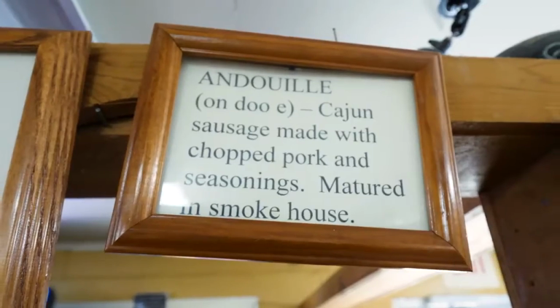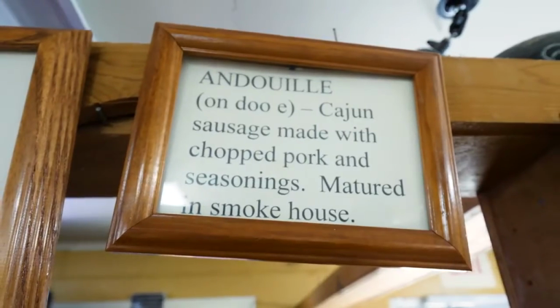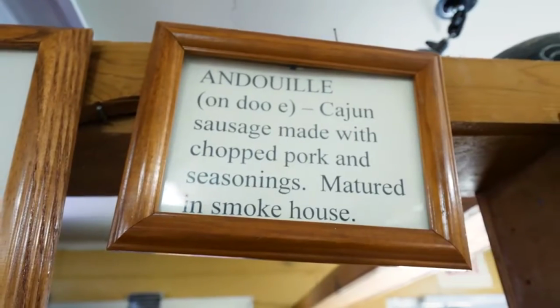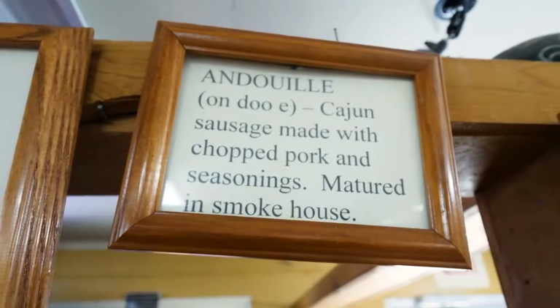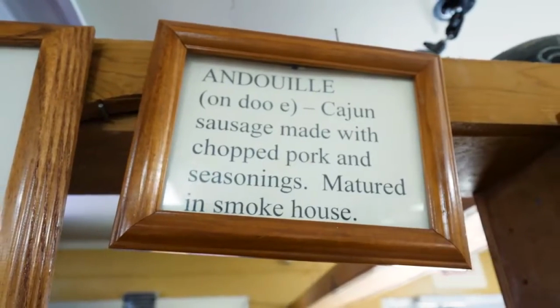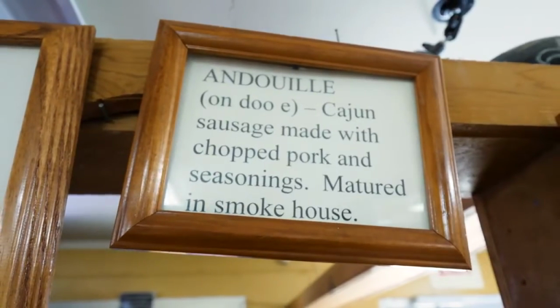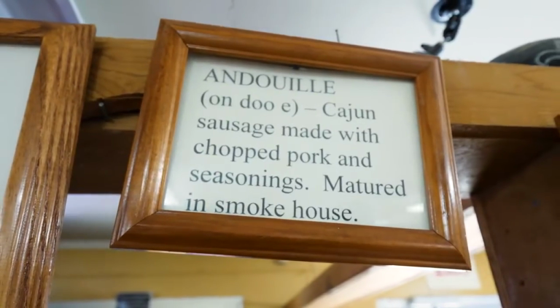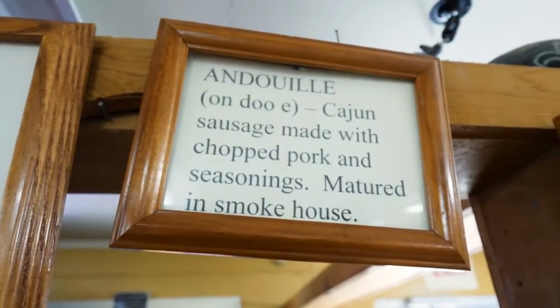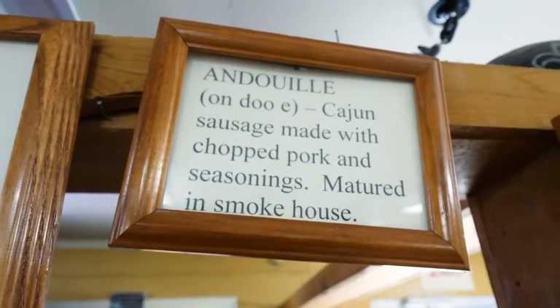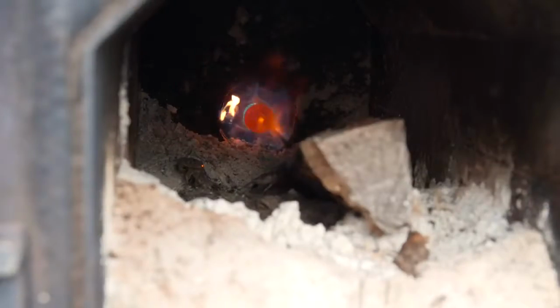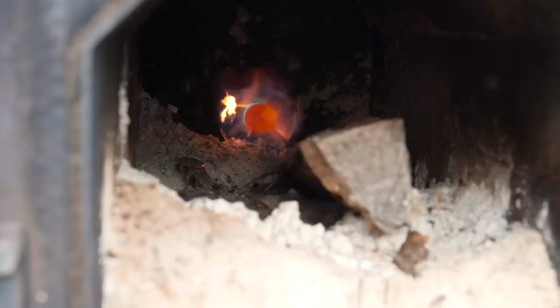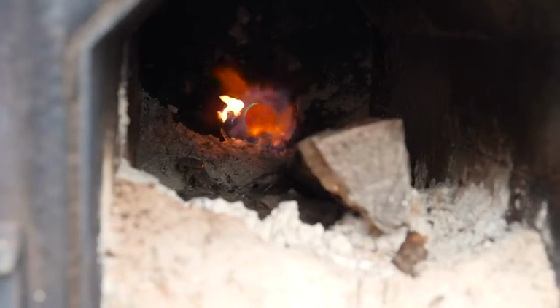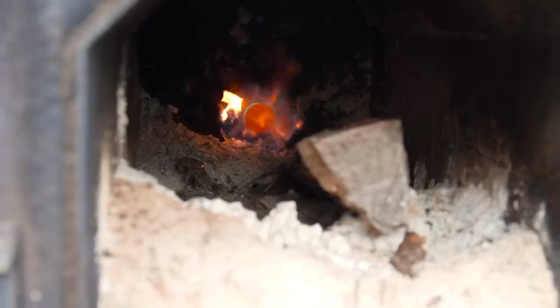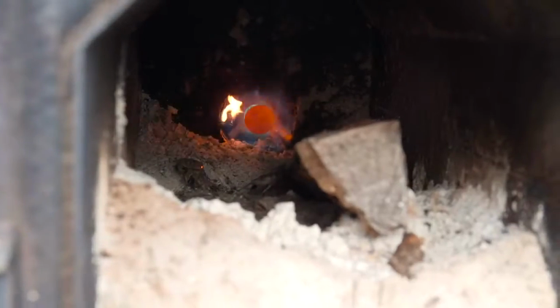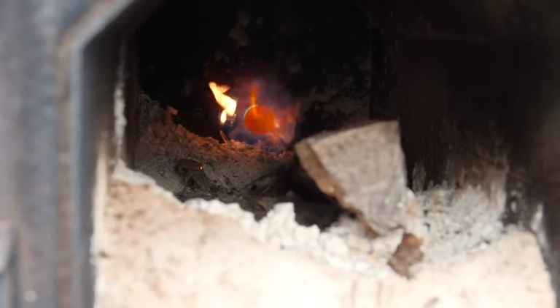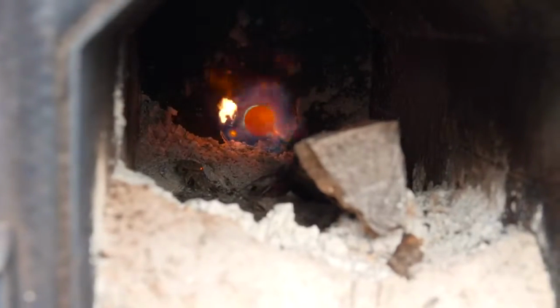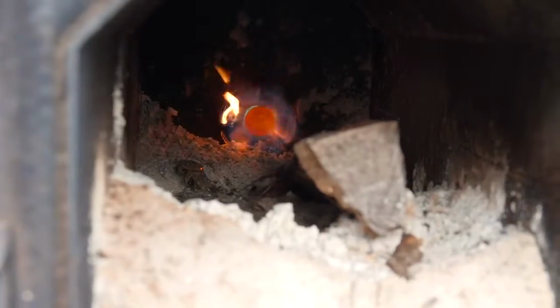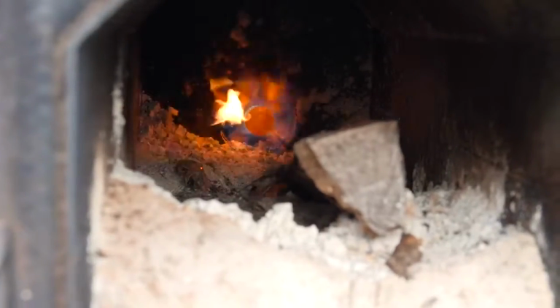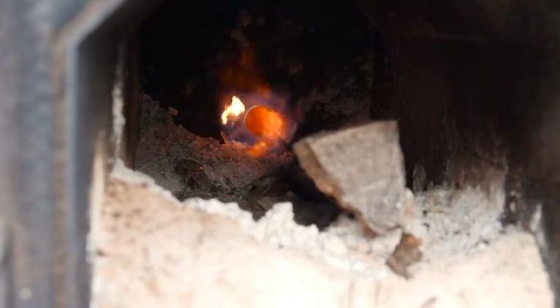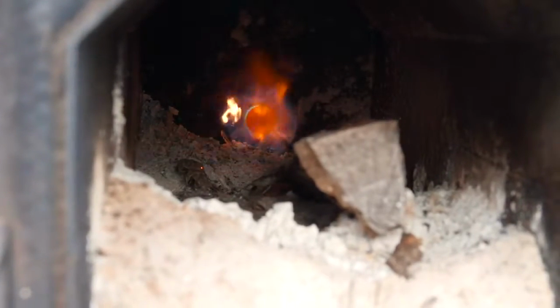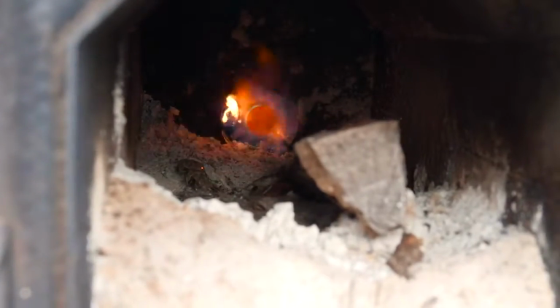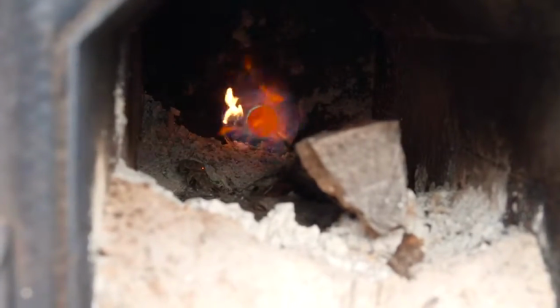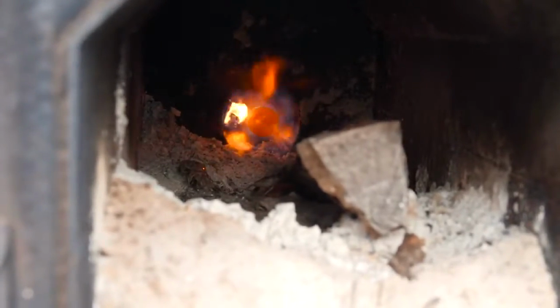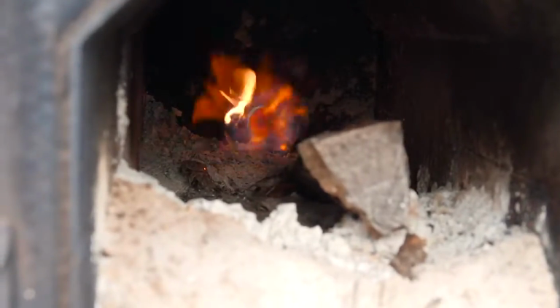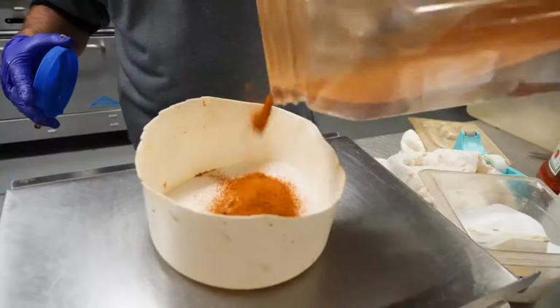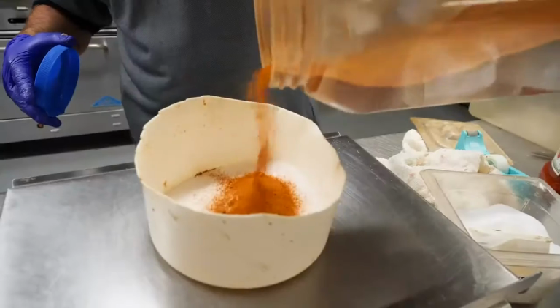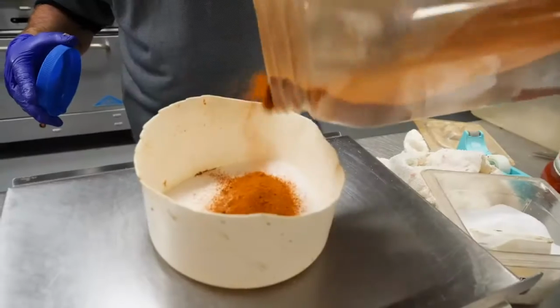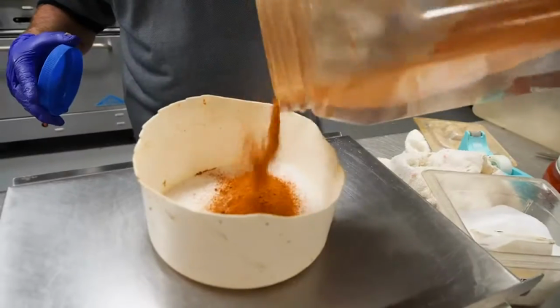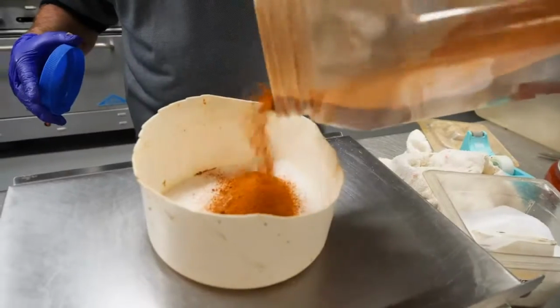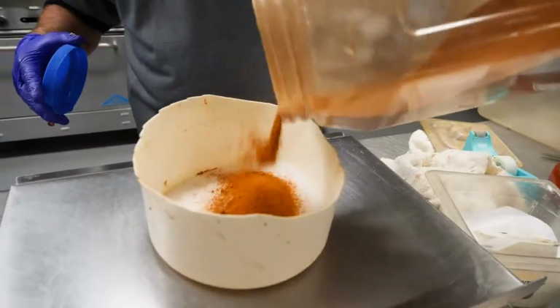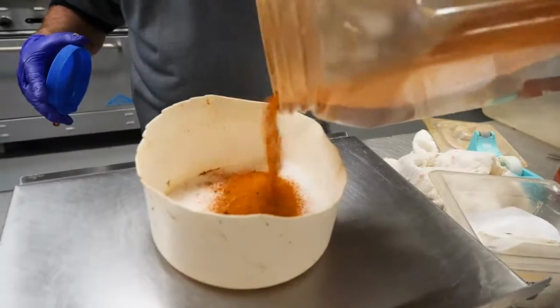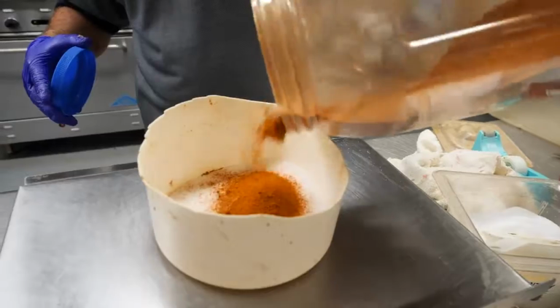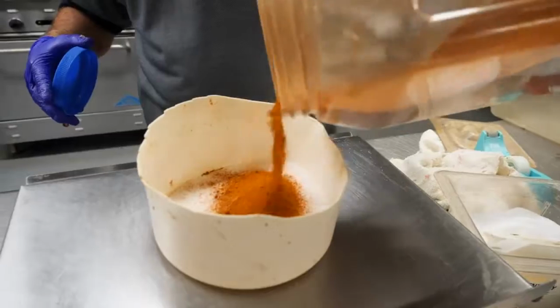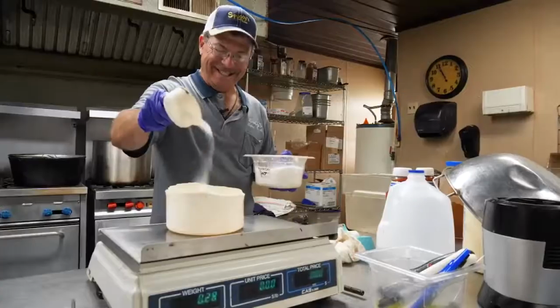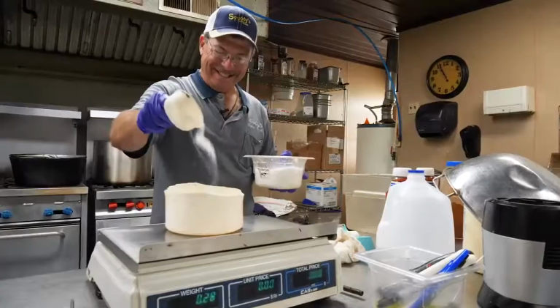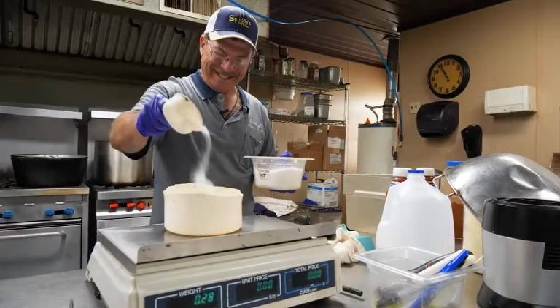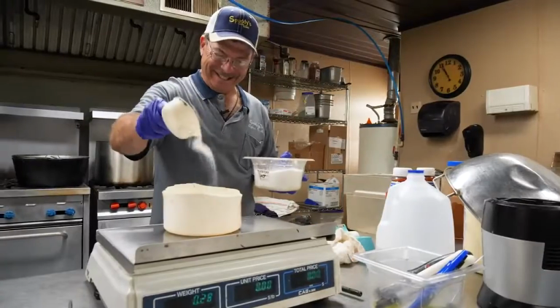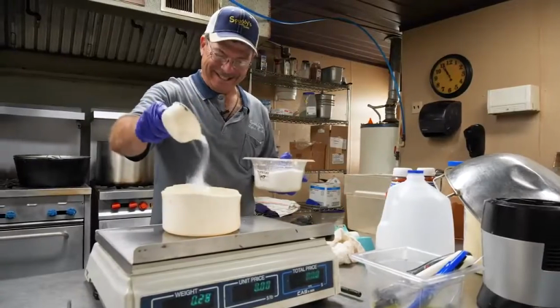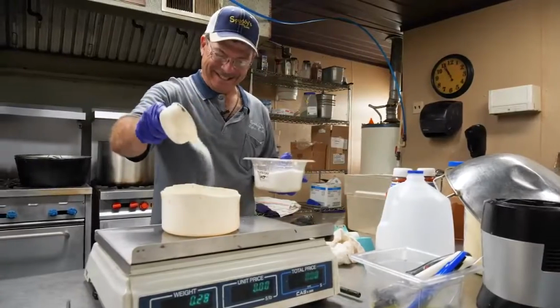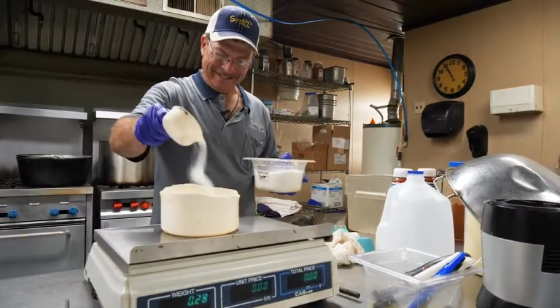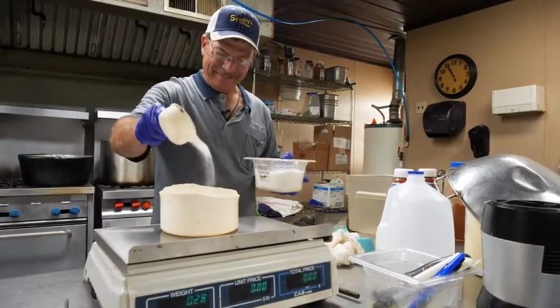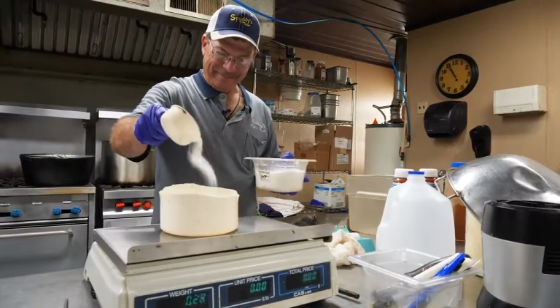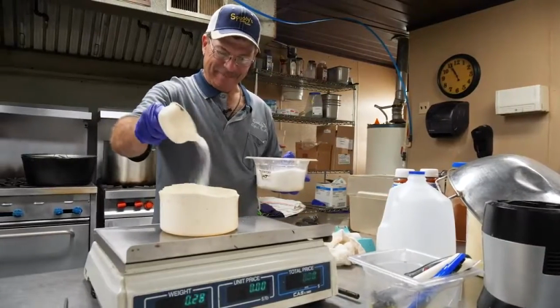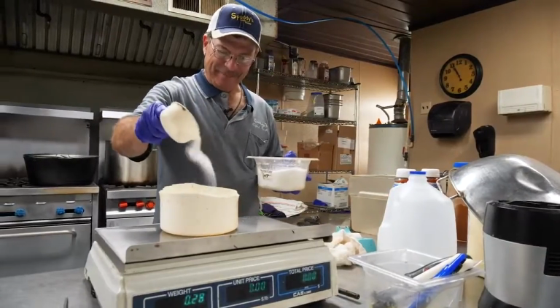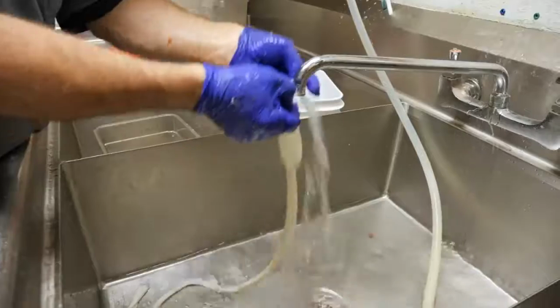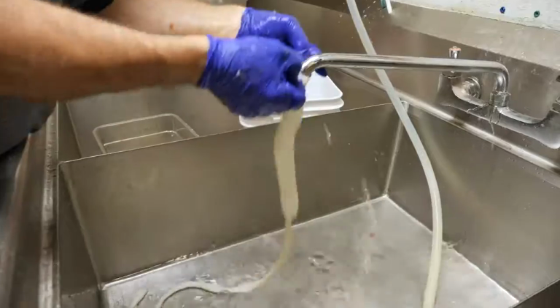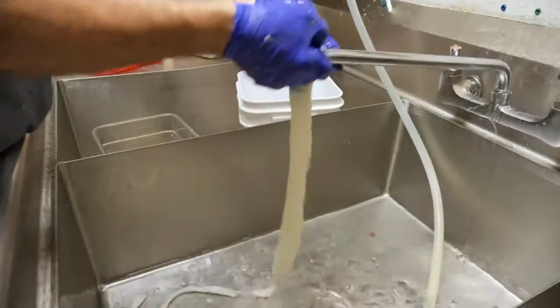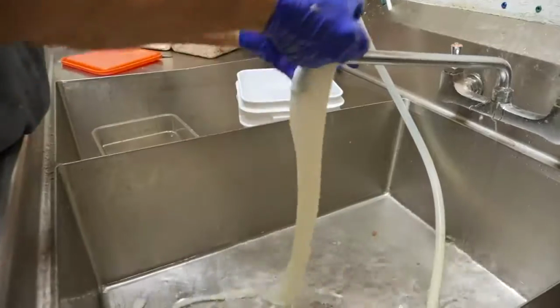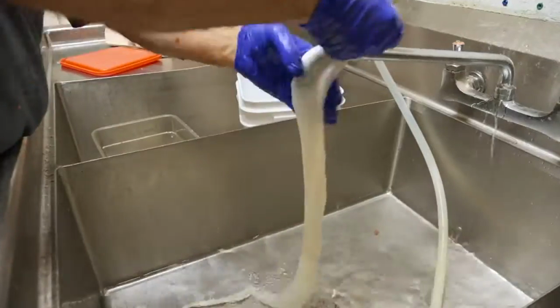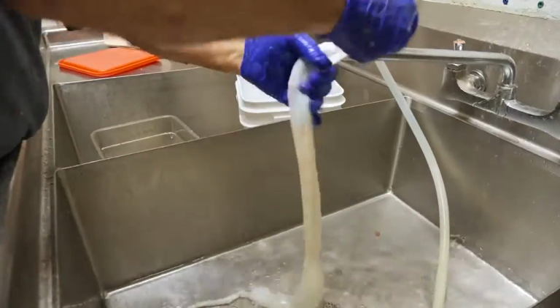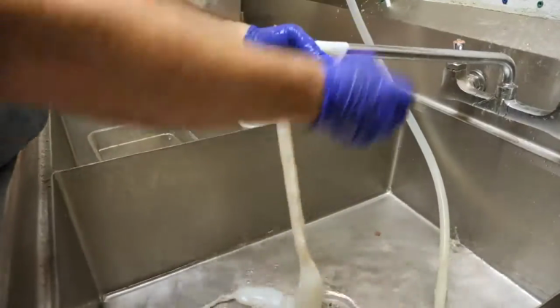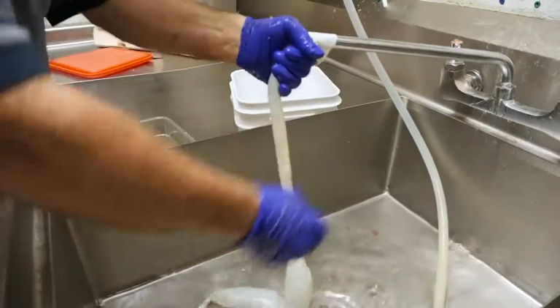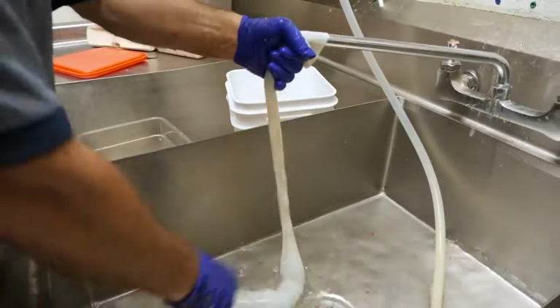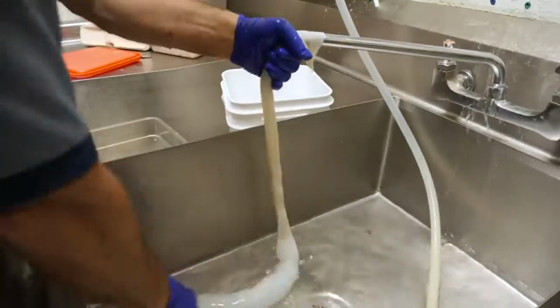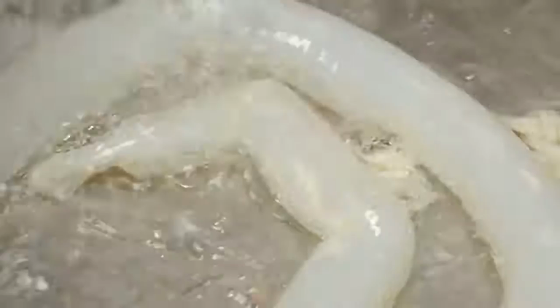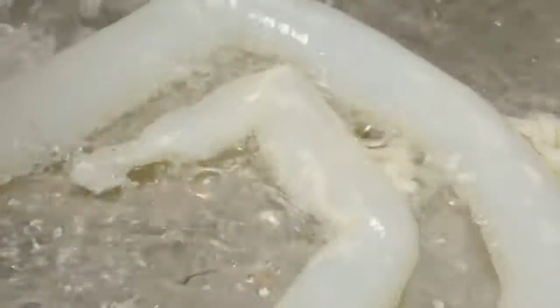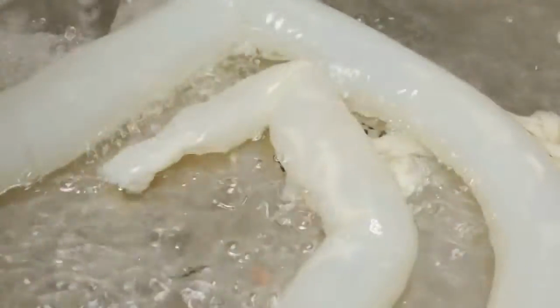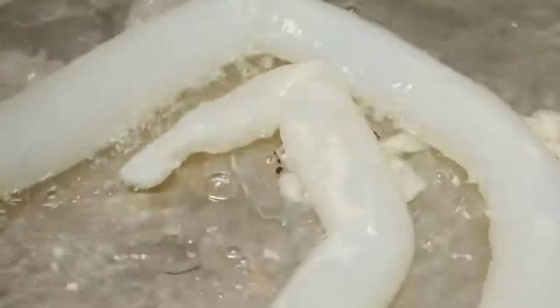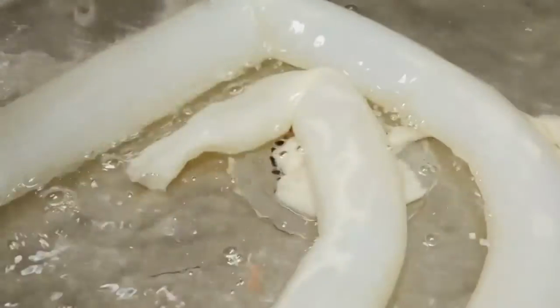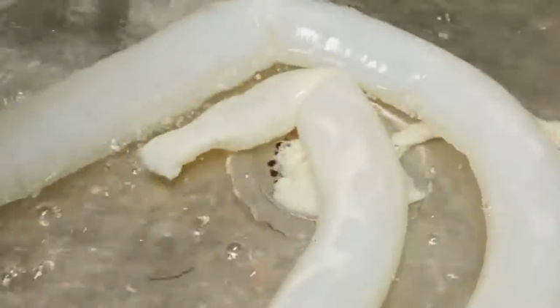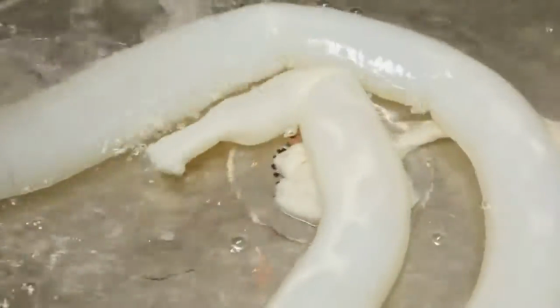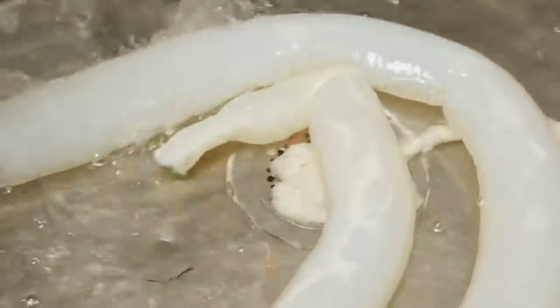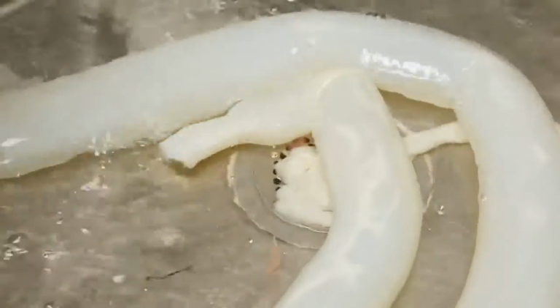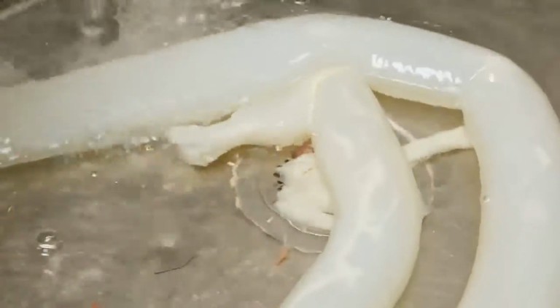Spuddy's homemade andouille, a local smoked sausage. Some say it originated in France. Some say Germany. I say, let's make some sausage.